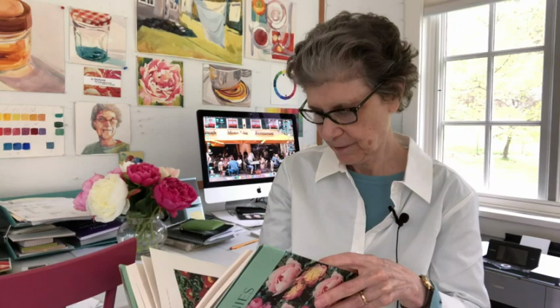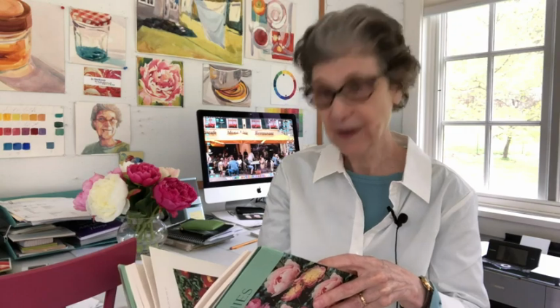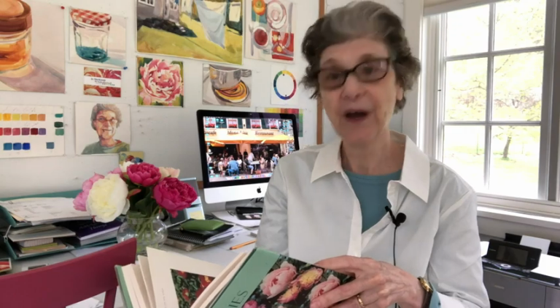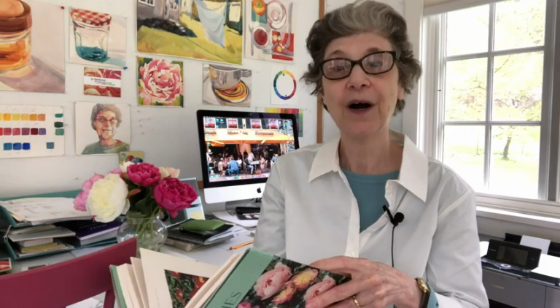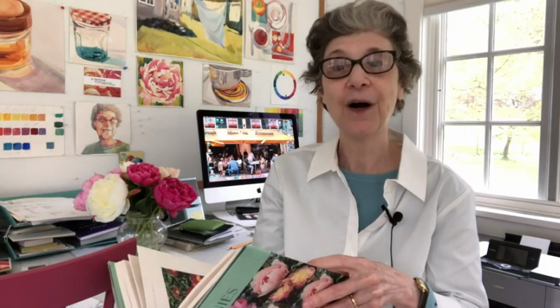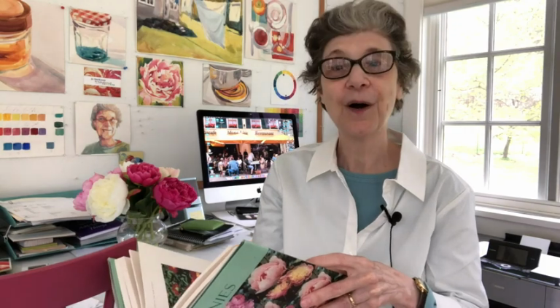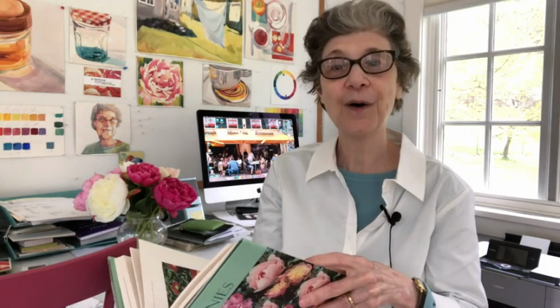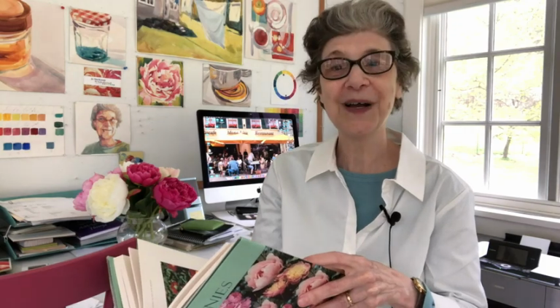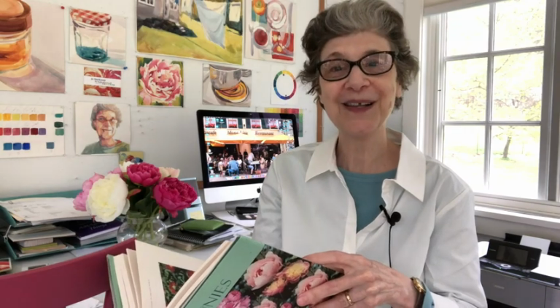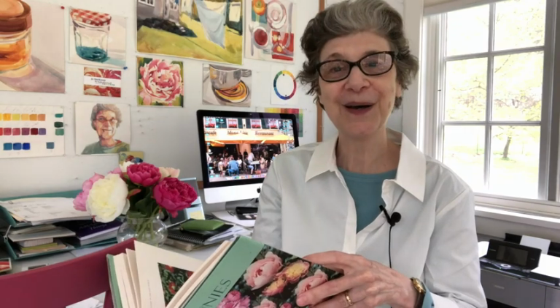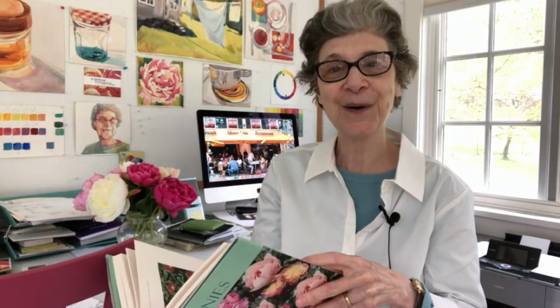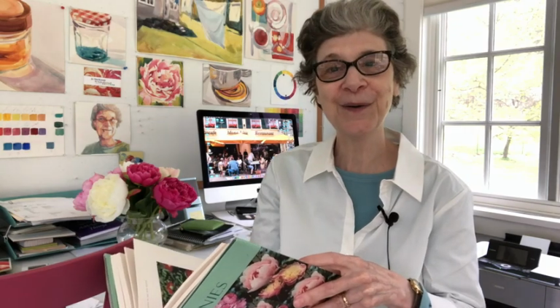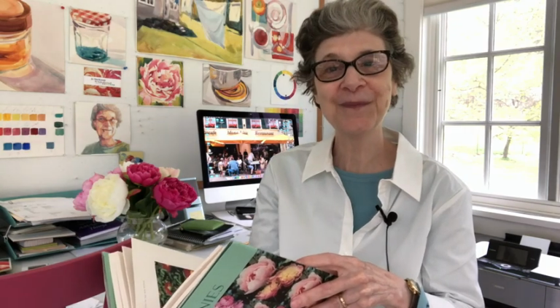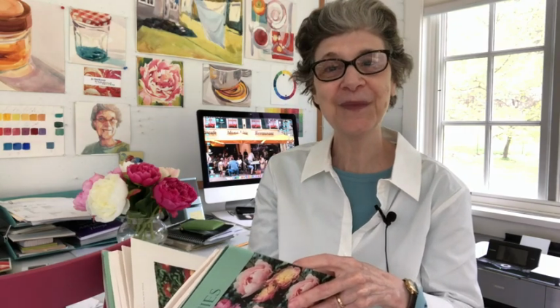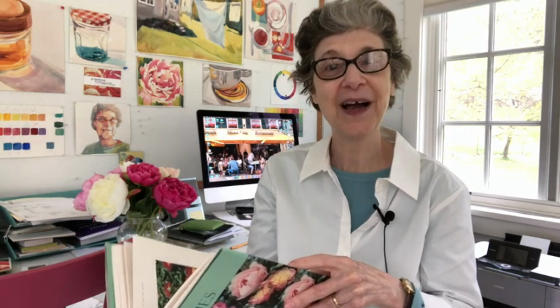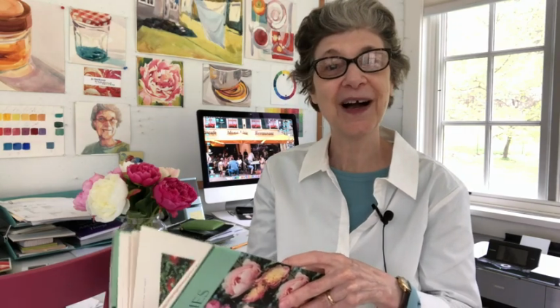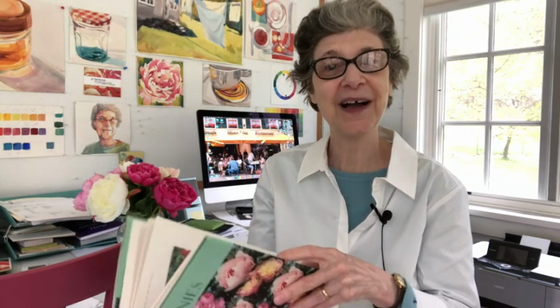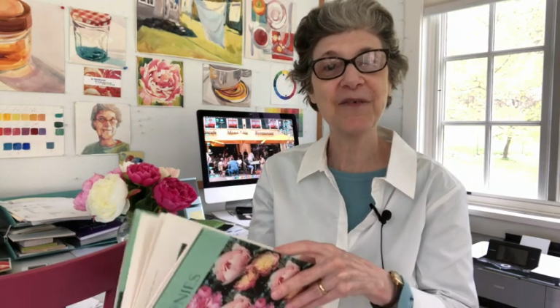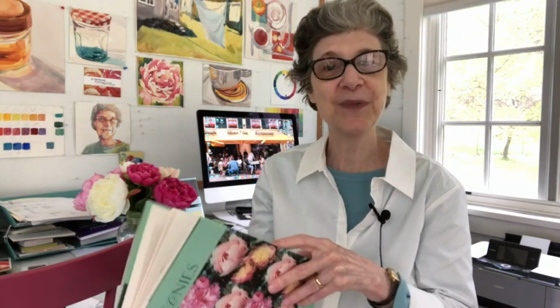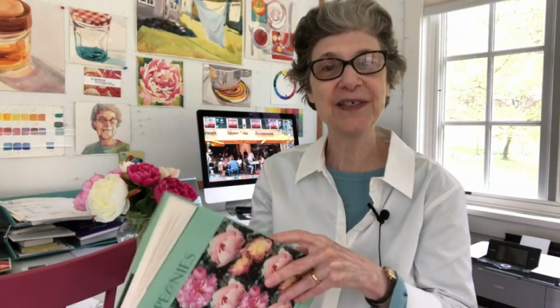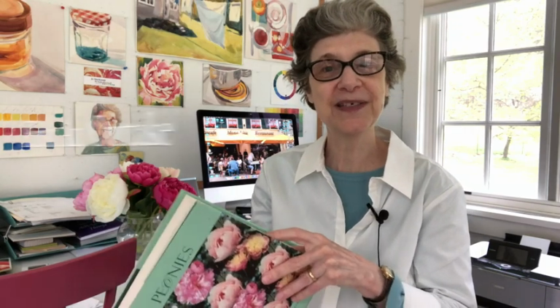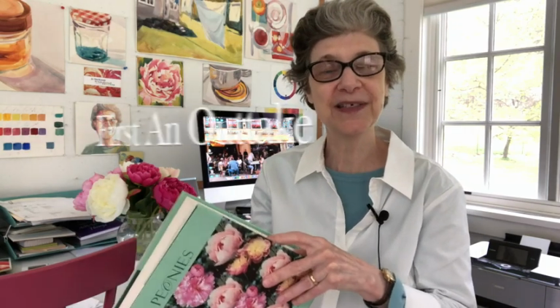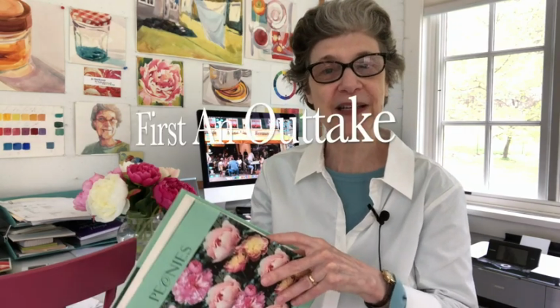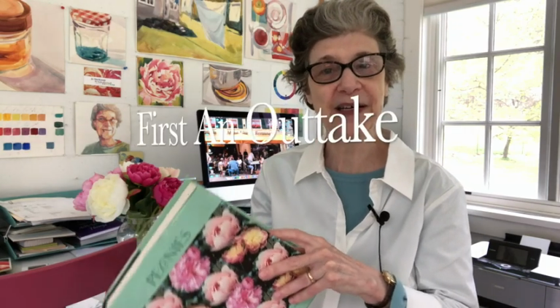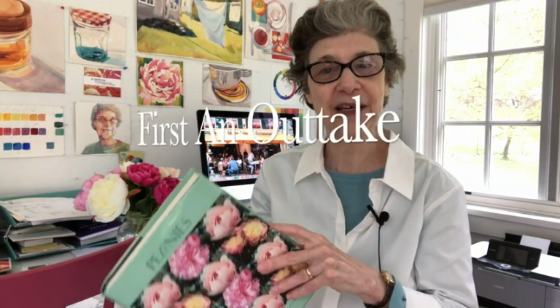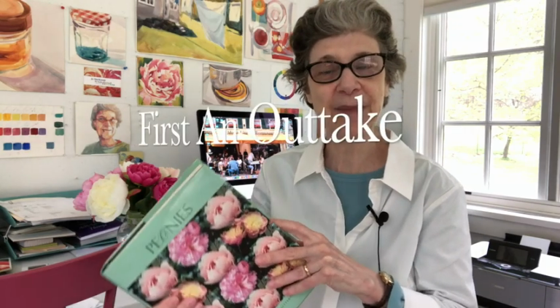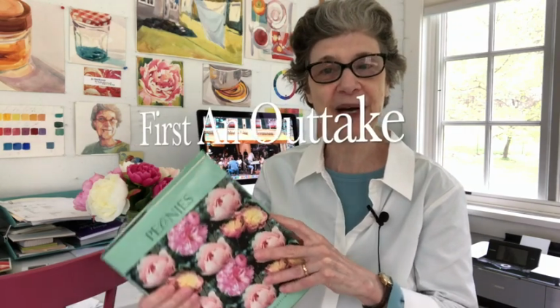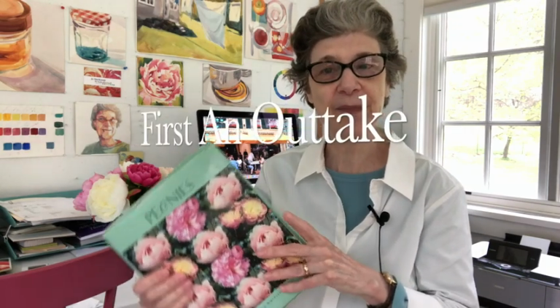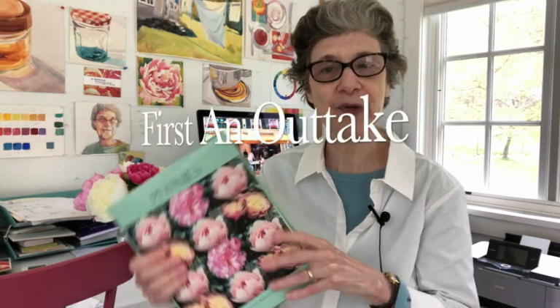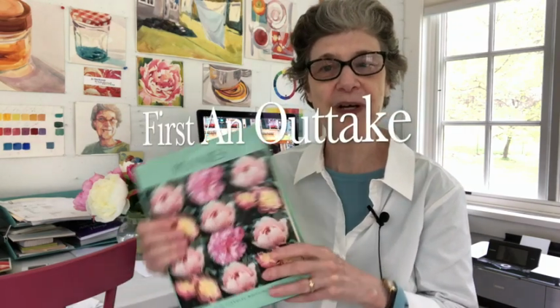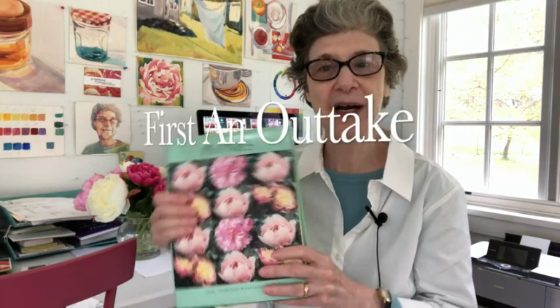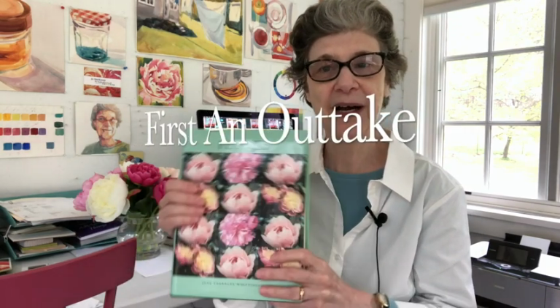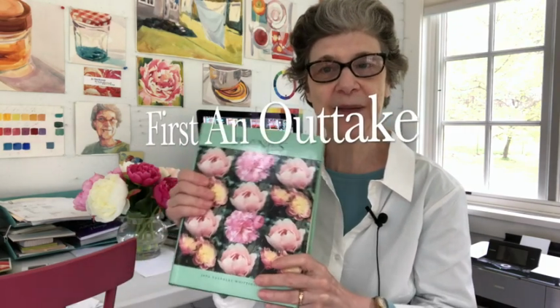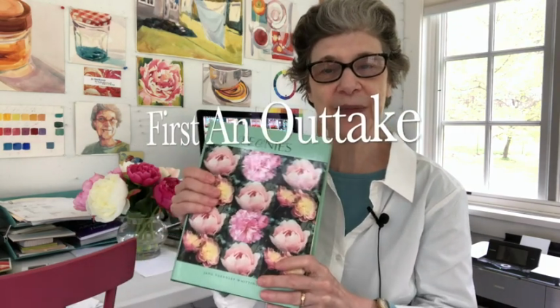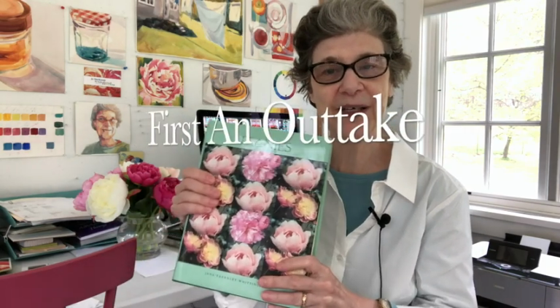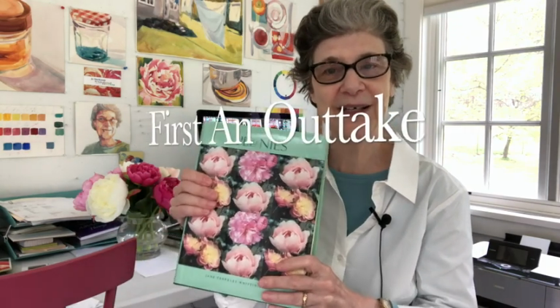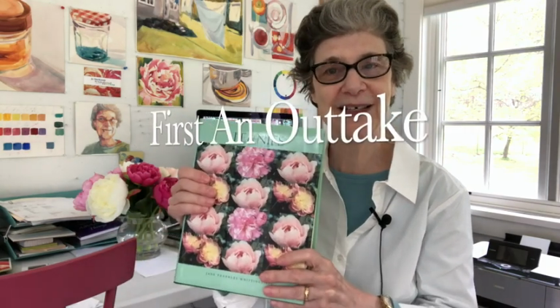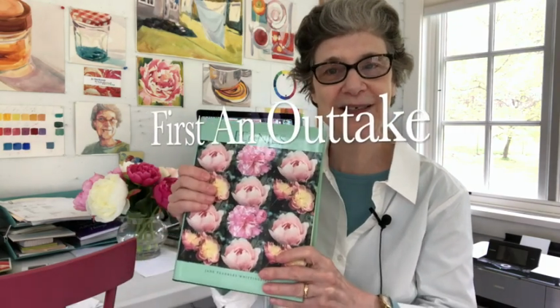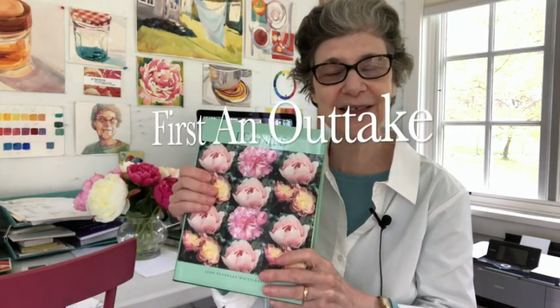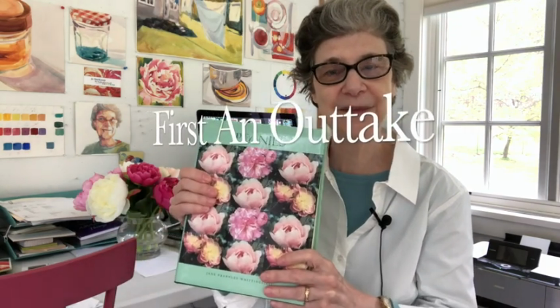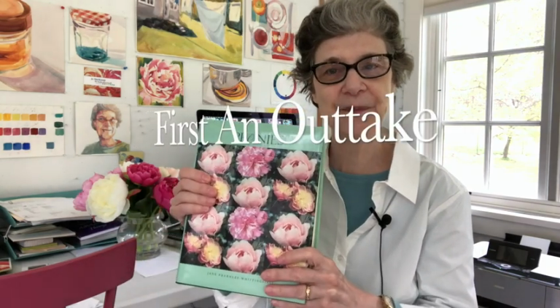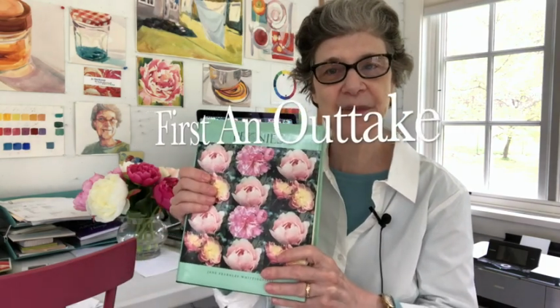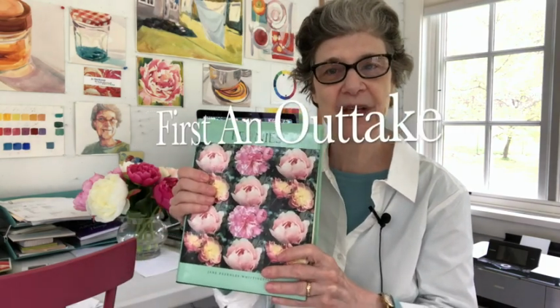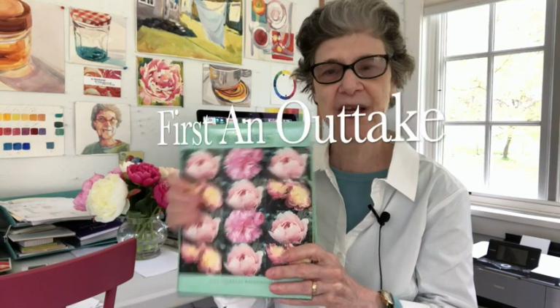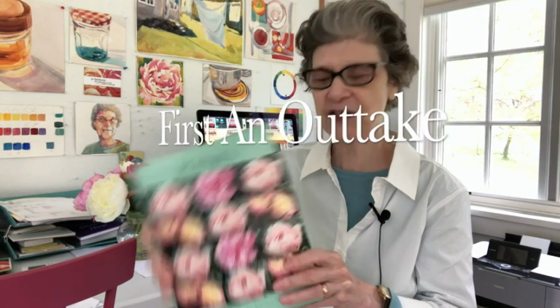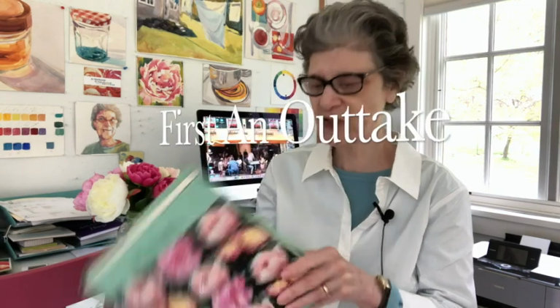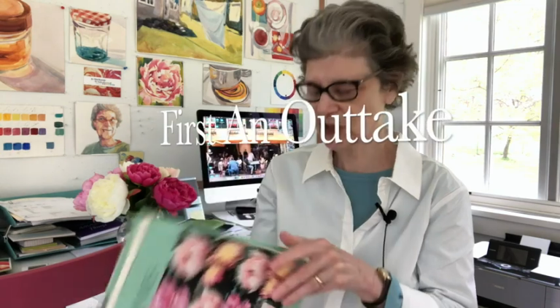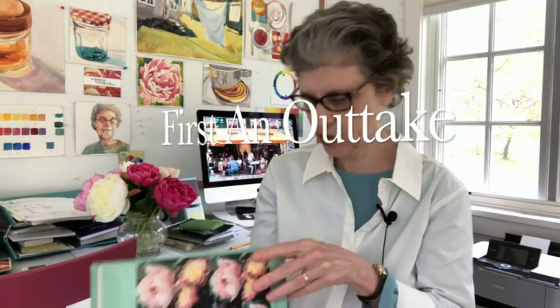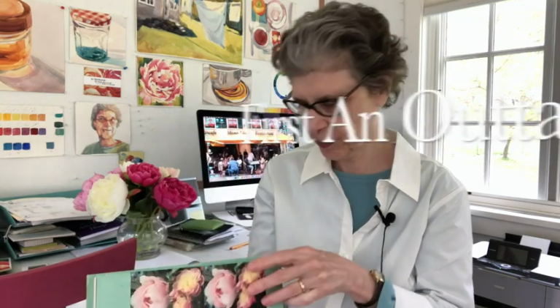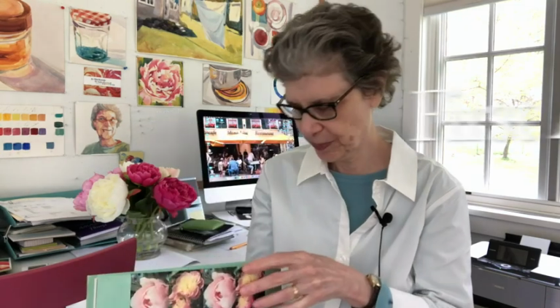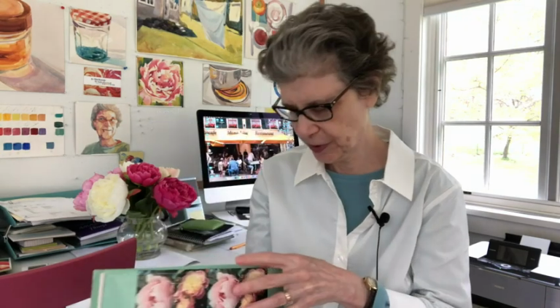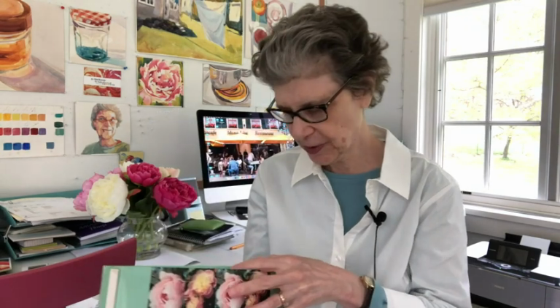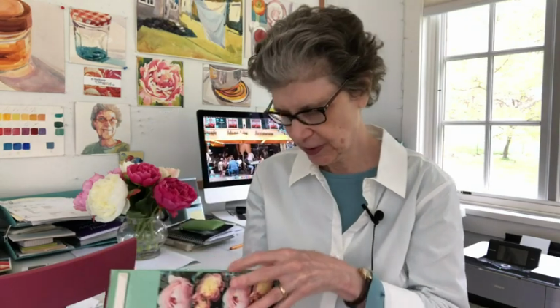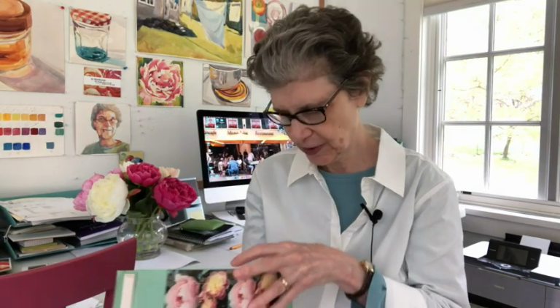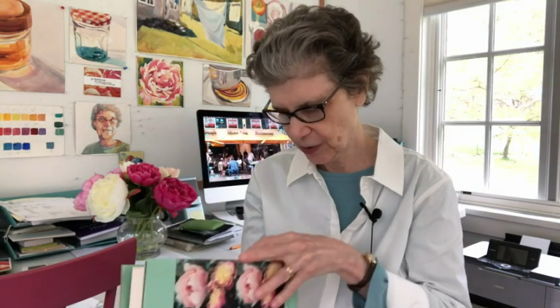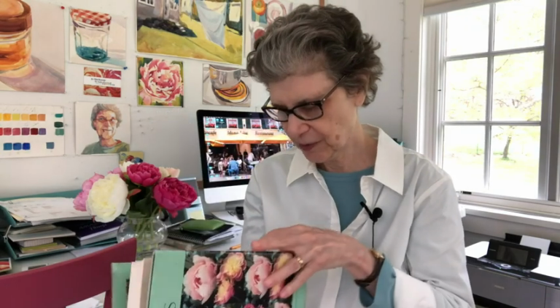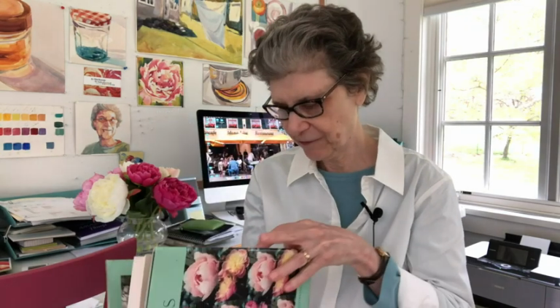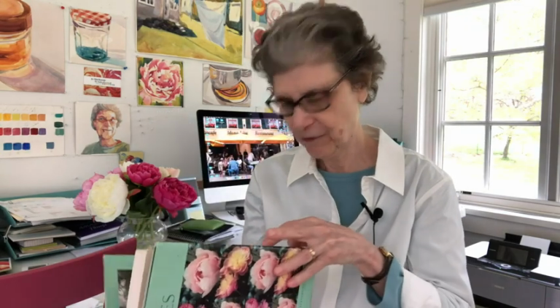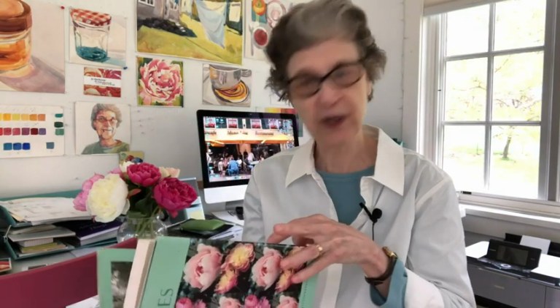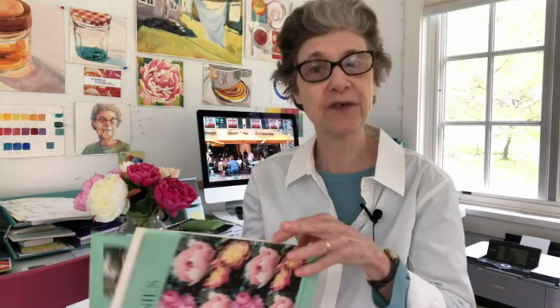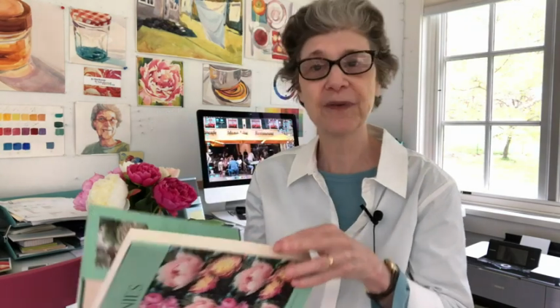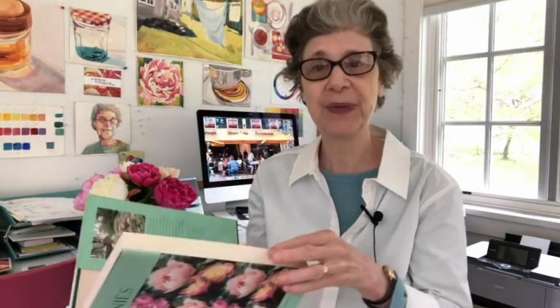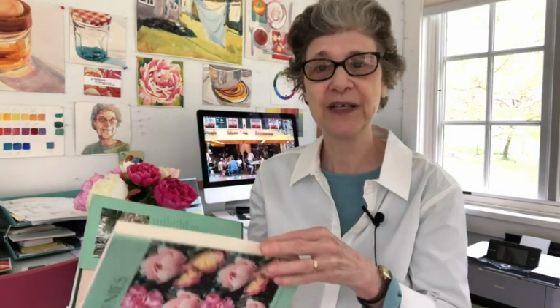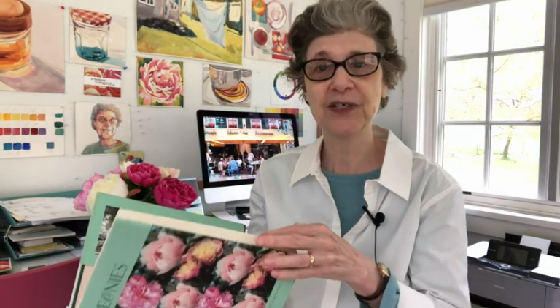Oh, hello! I've been studying my book on peonies. It's just a short book — only 400 pages.